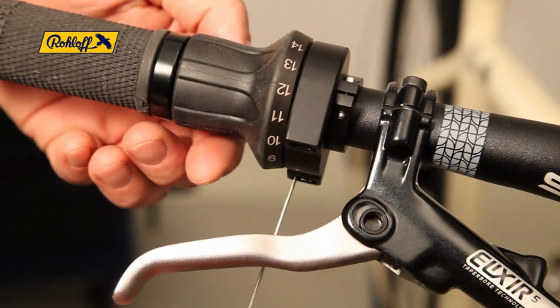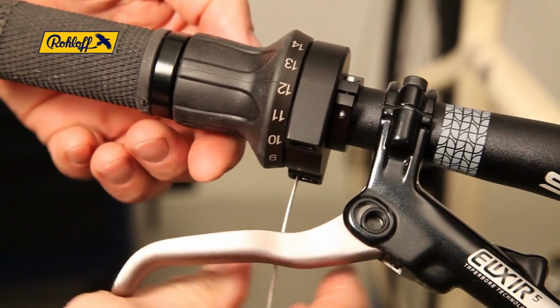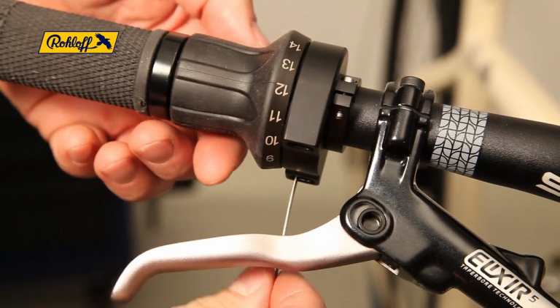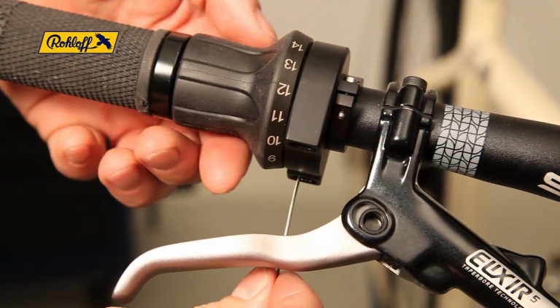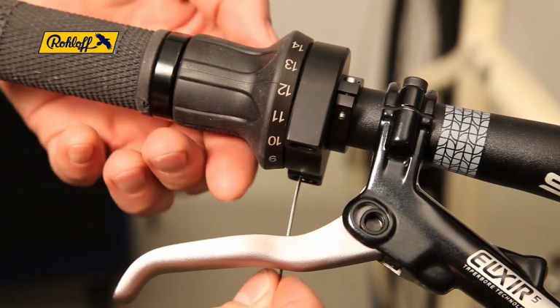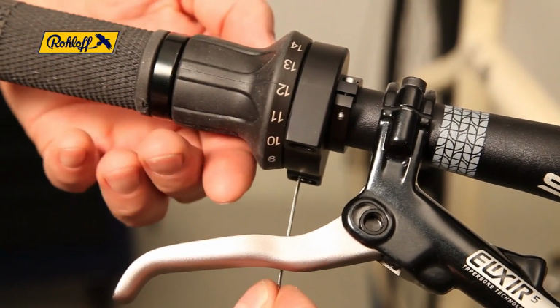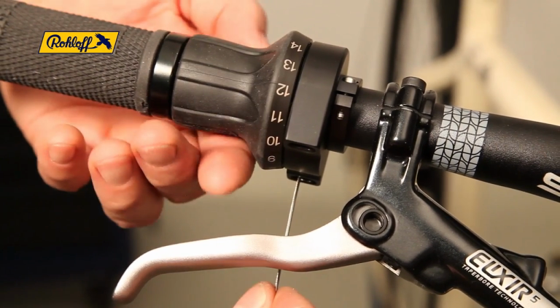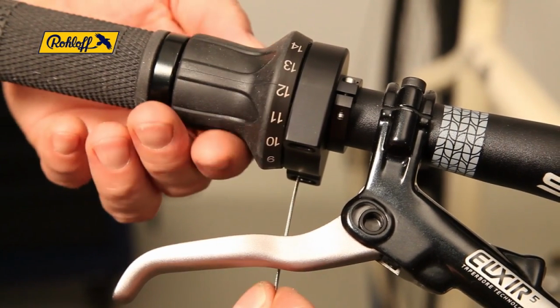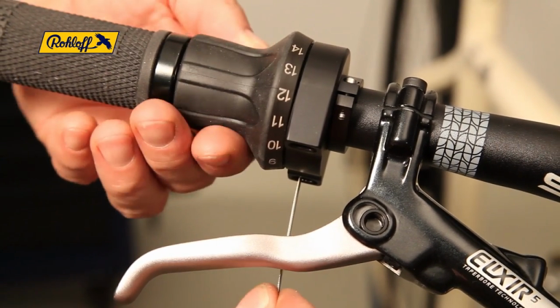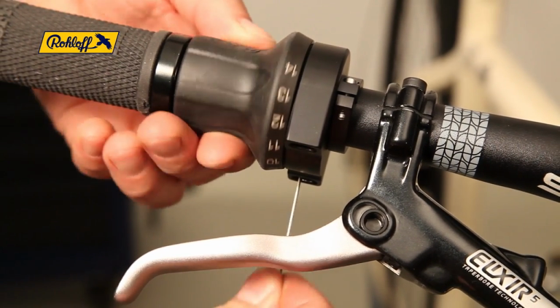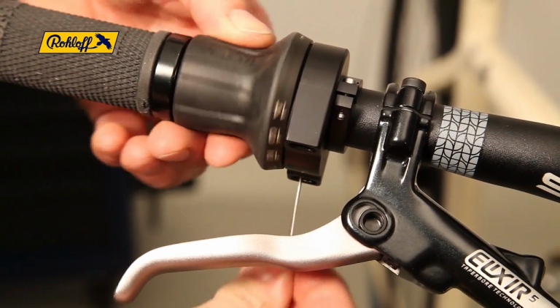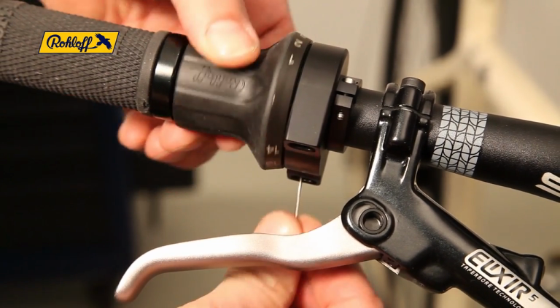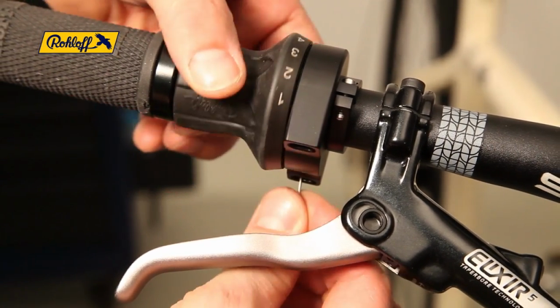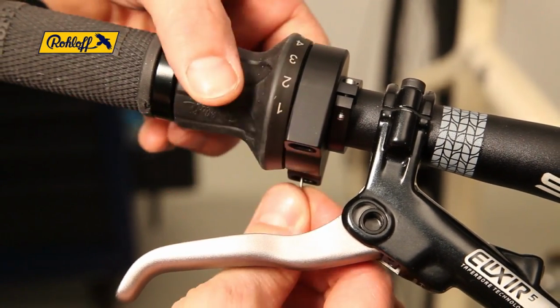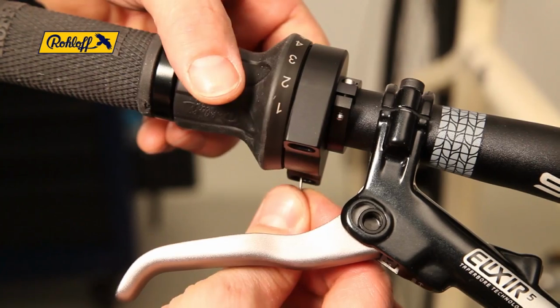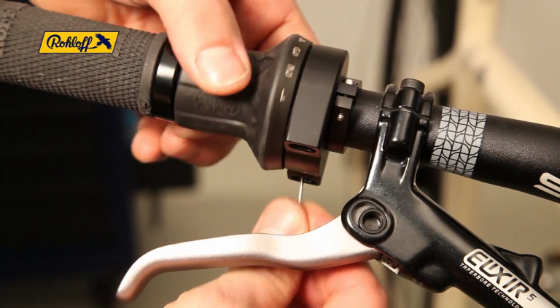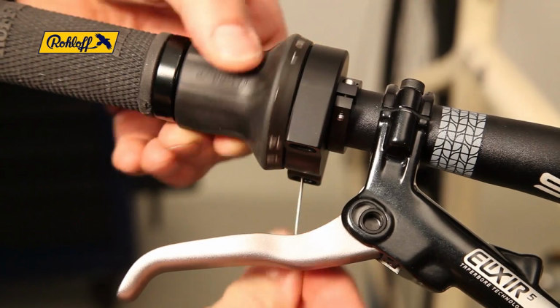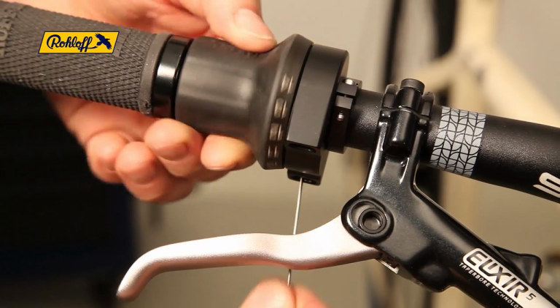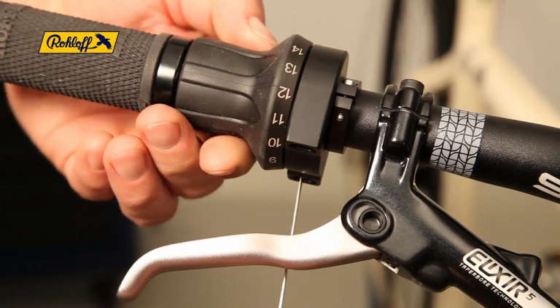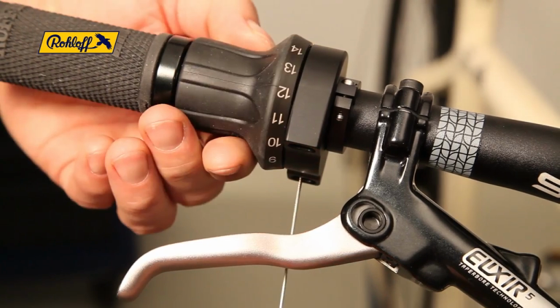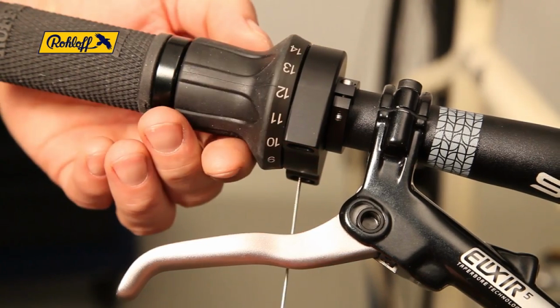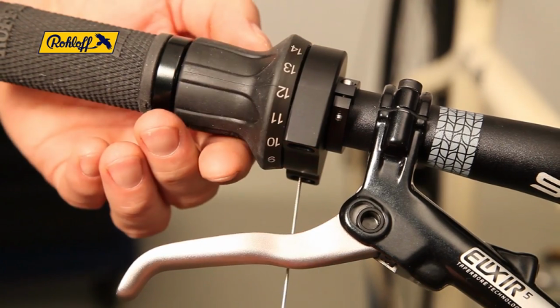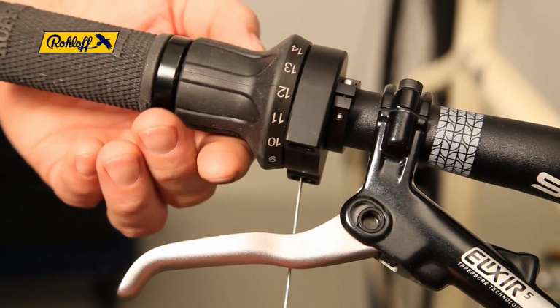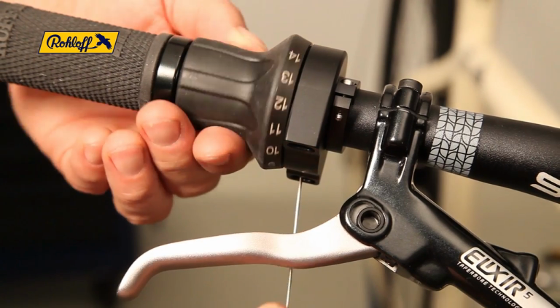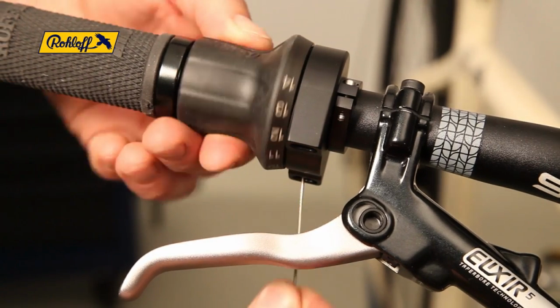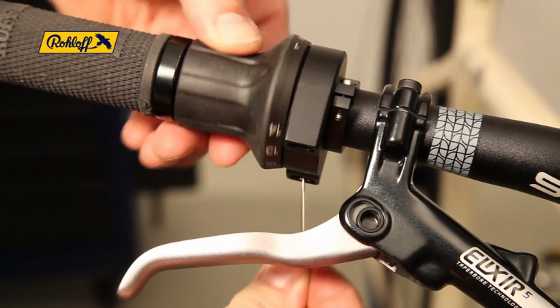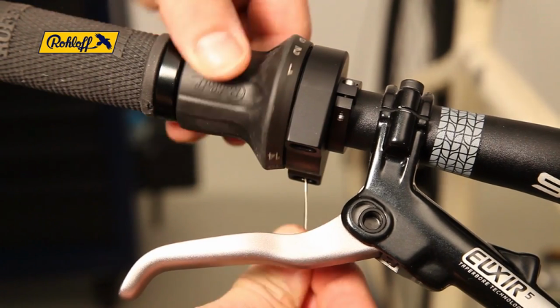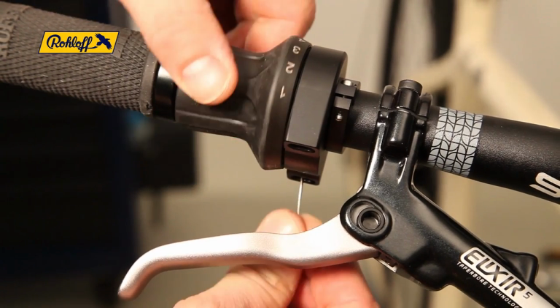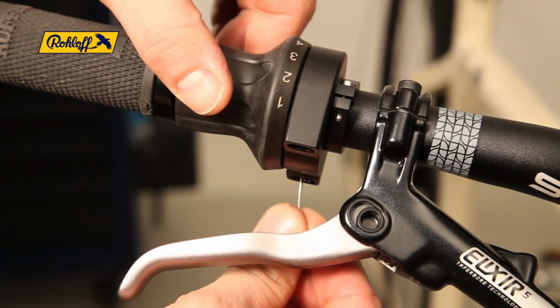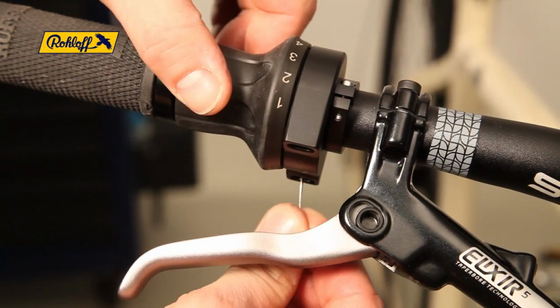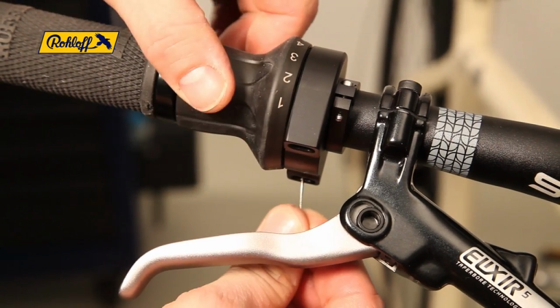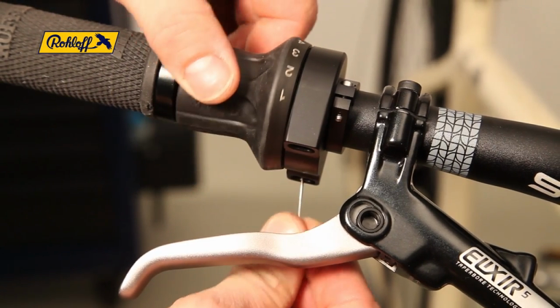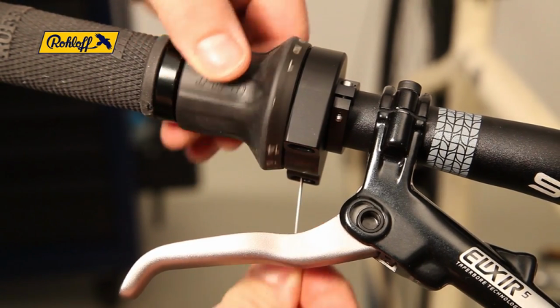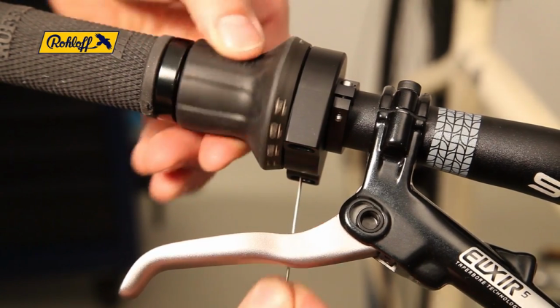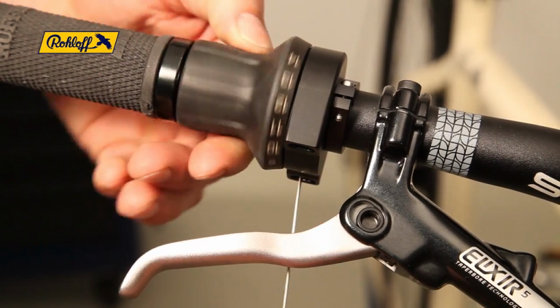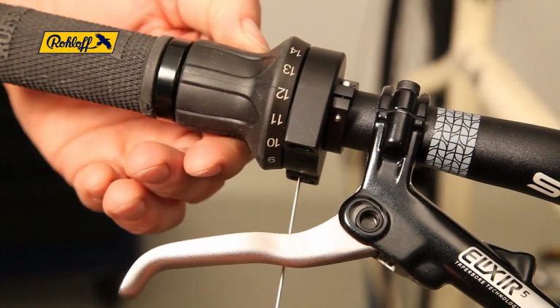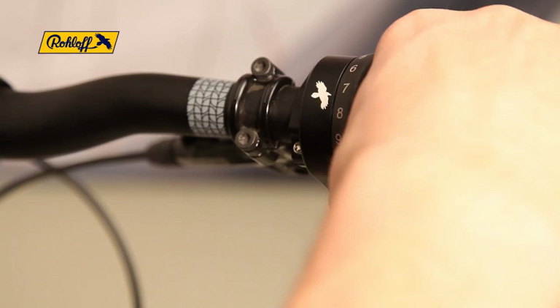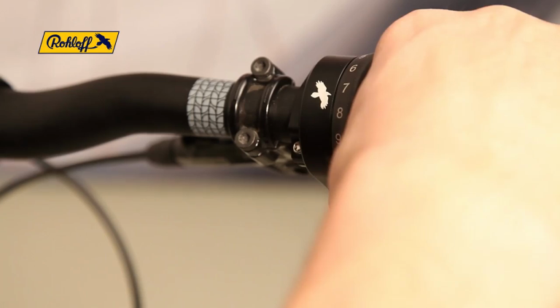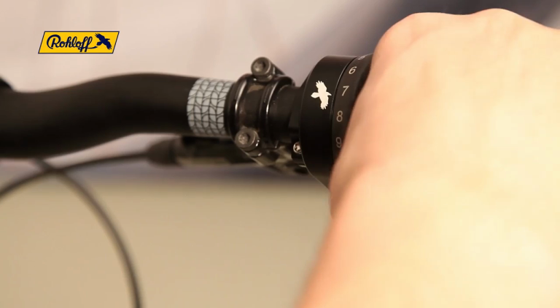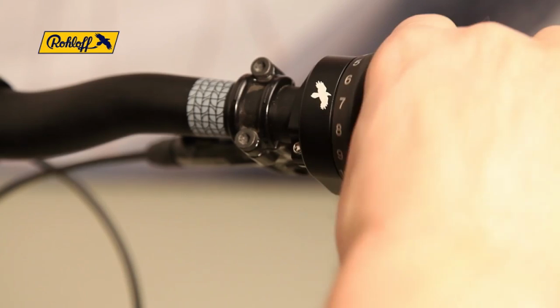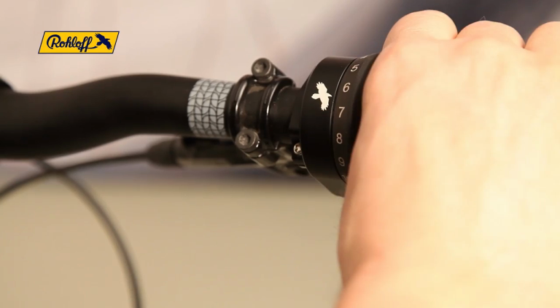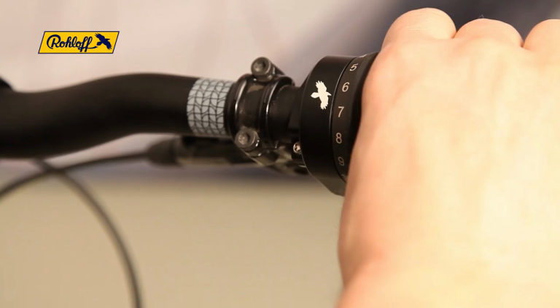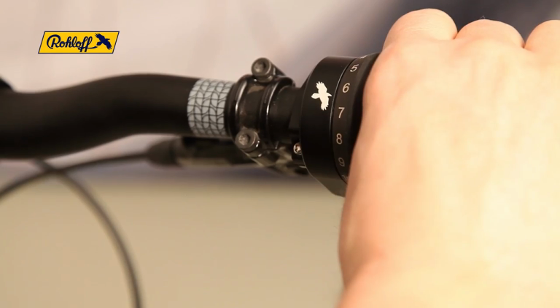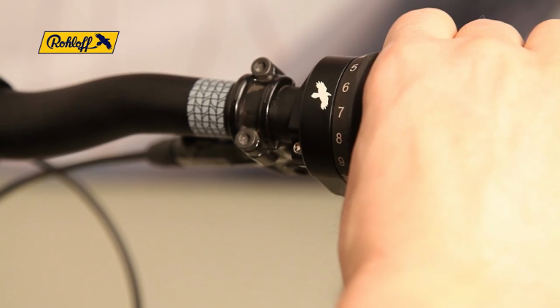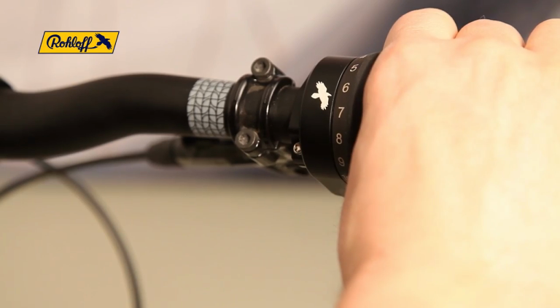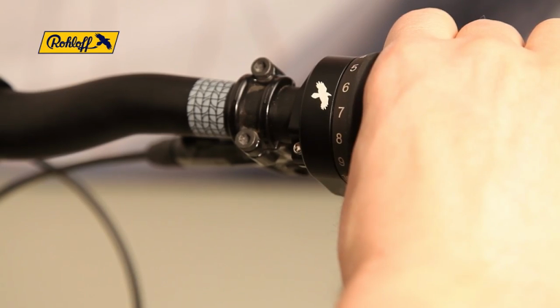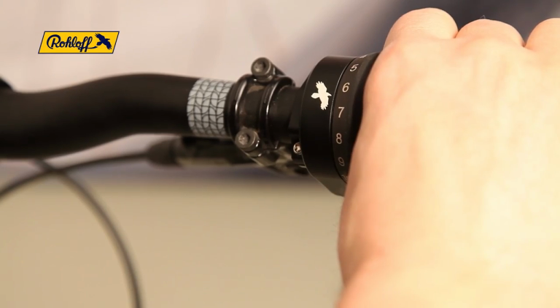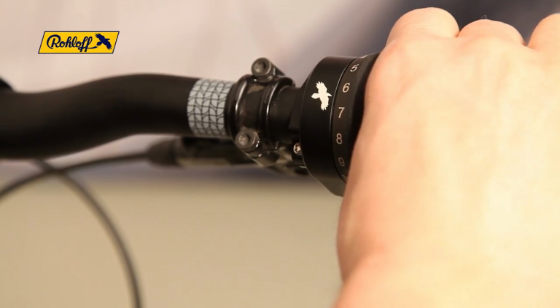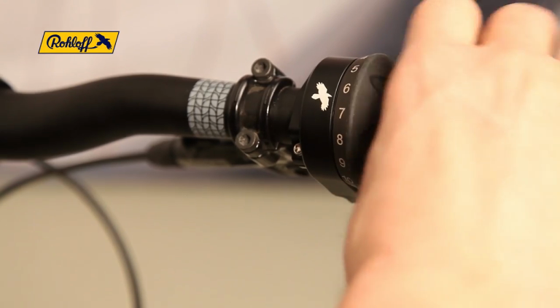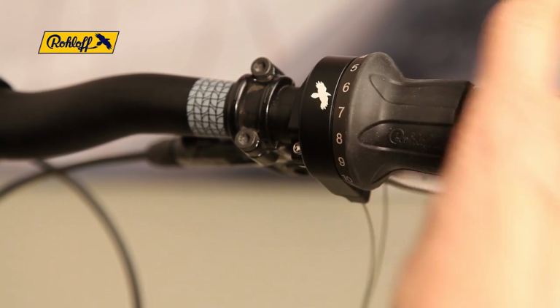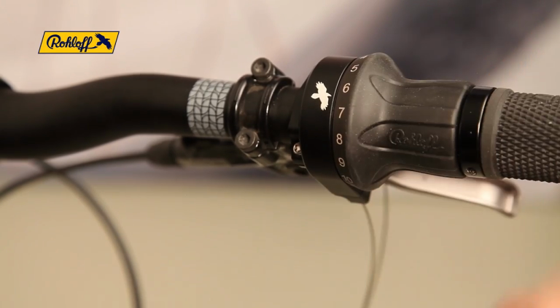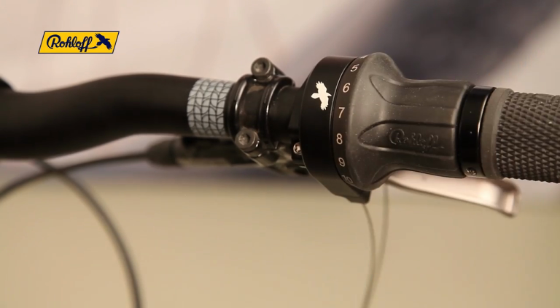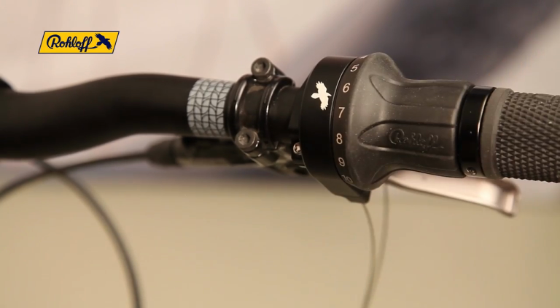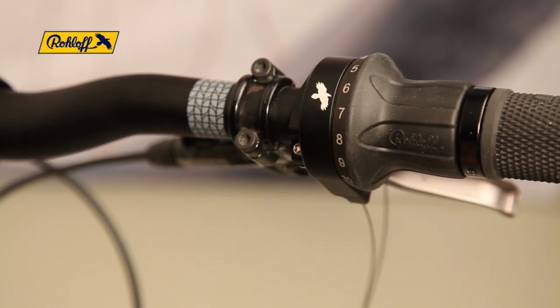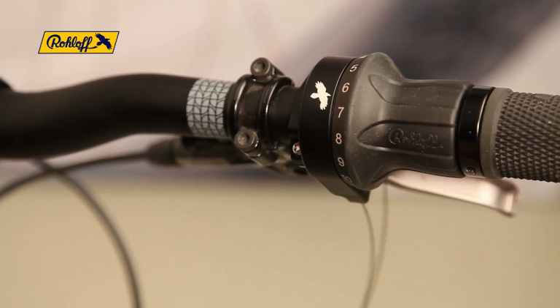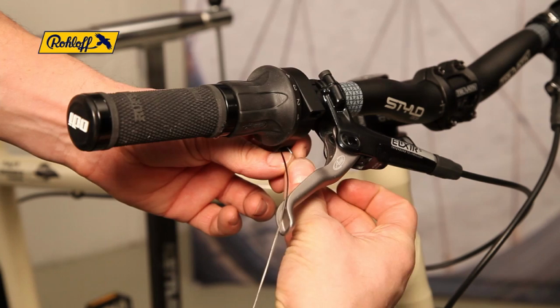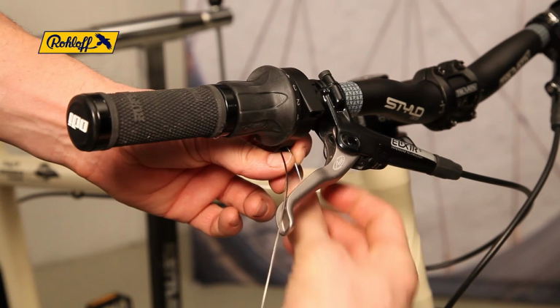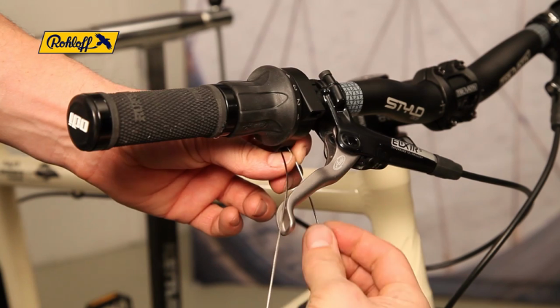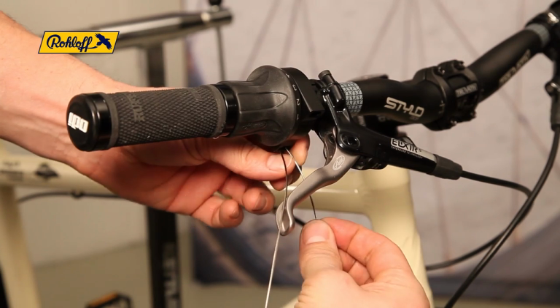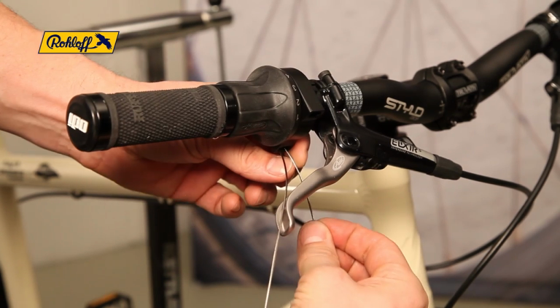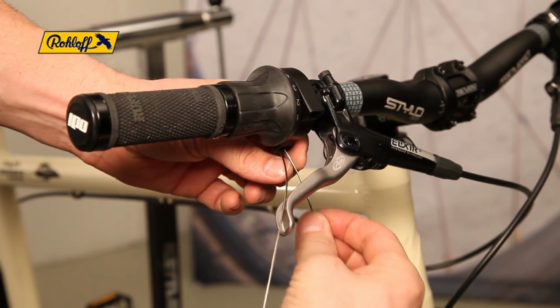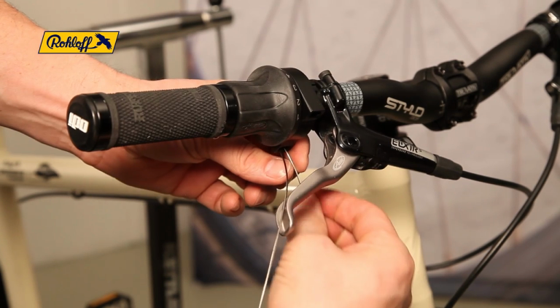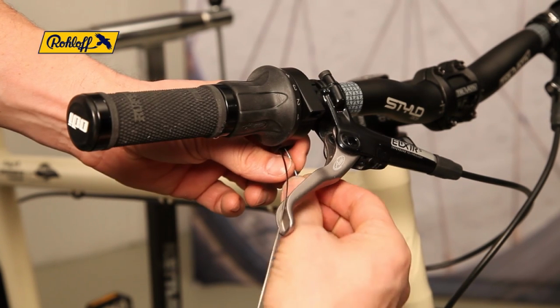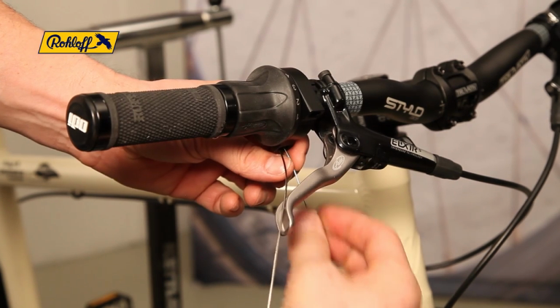Repeat the process for shifter cable number 1. This time the process should be completed with the shifter positioned between gear numbers 6 and 7.